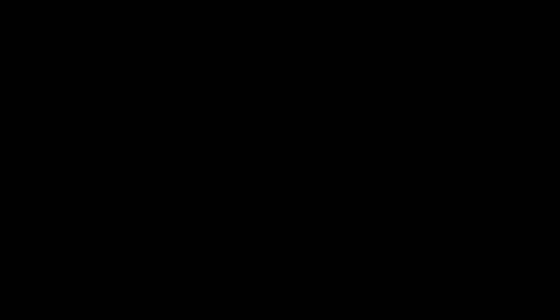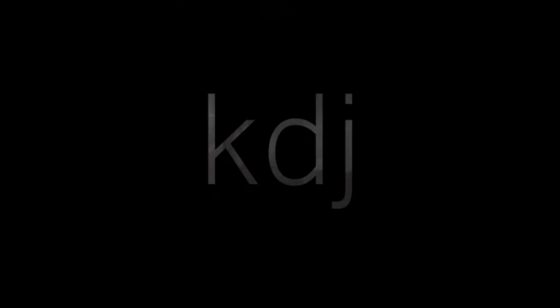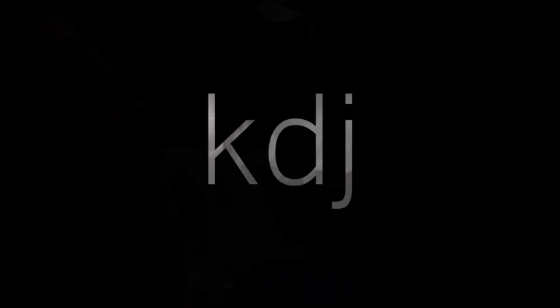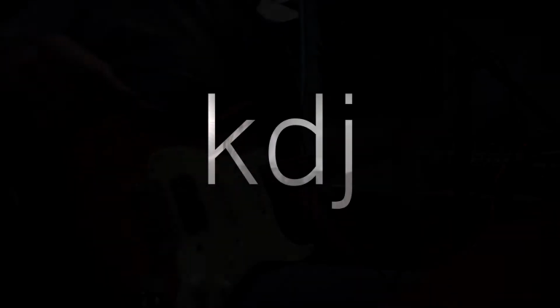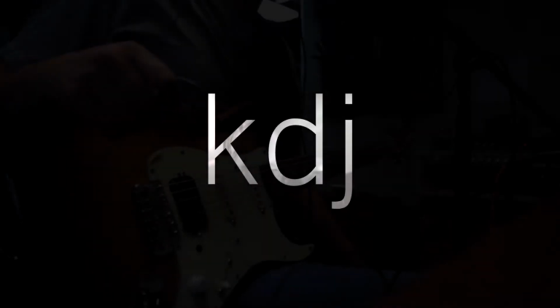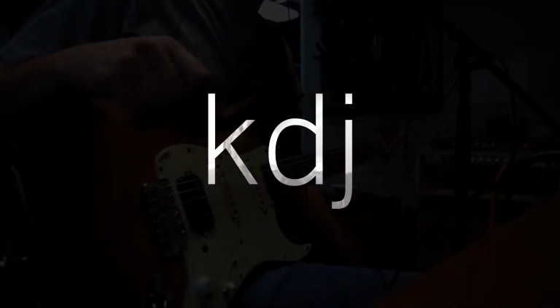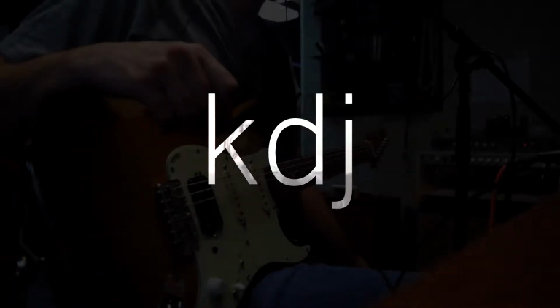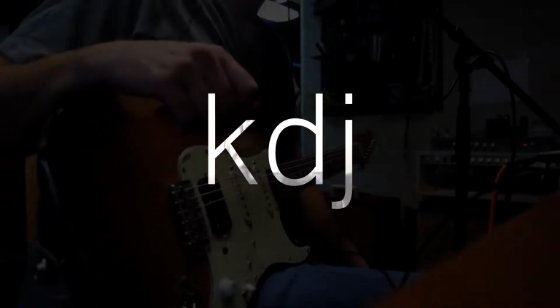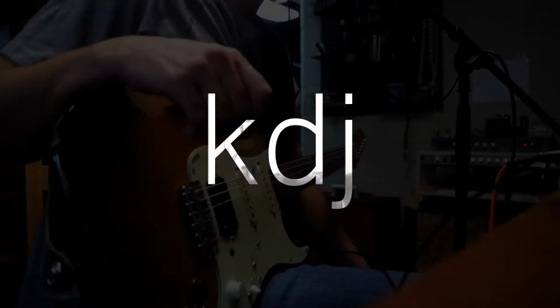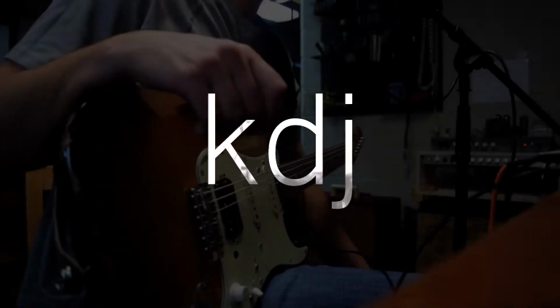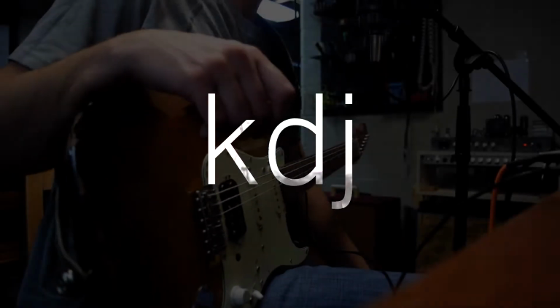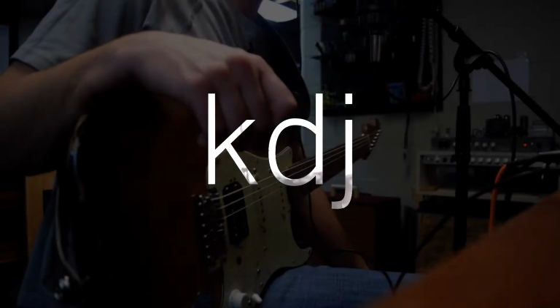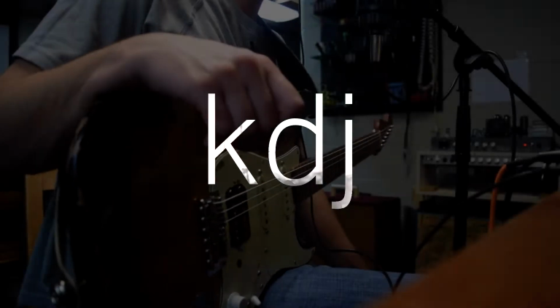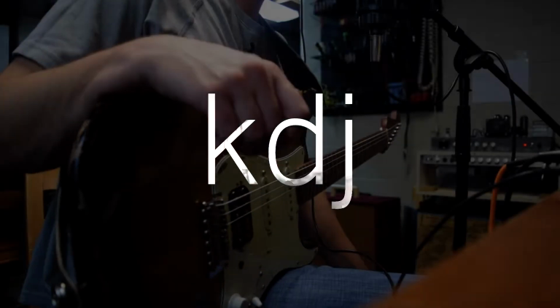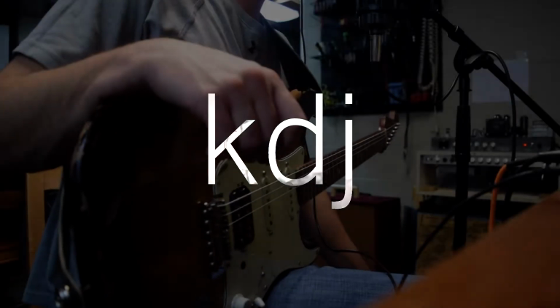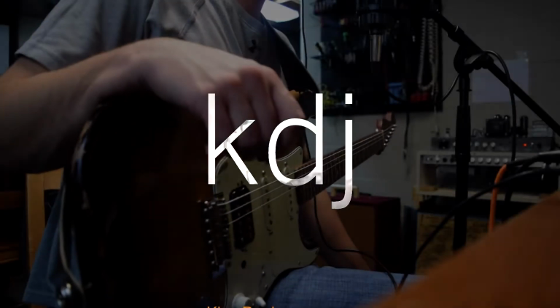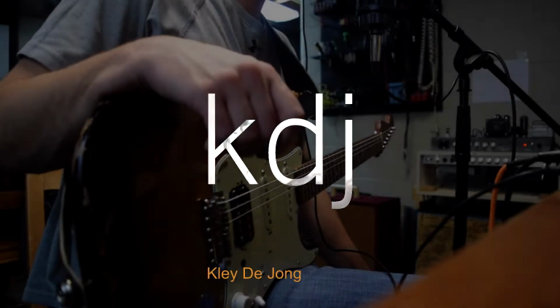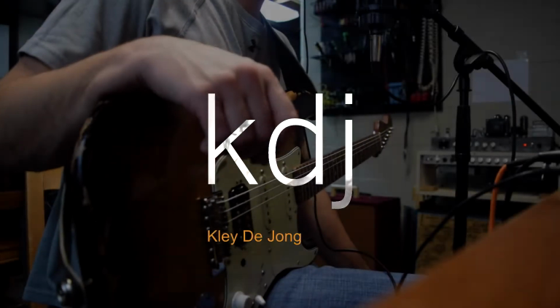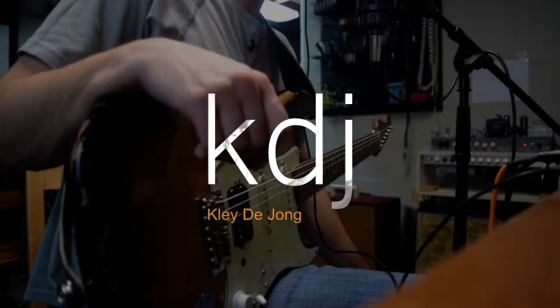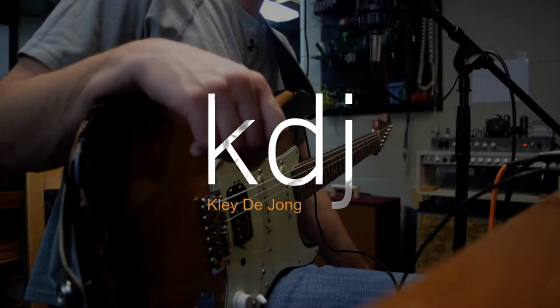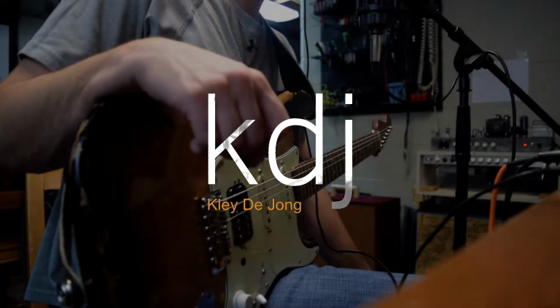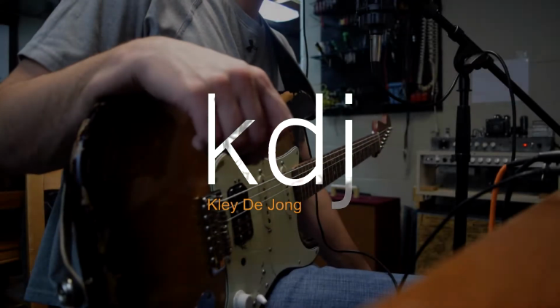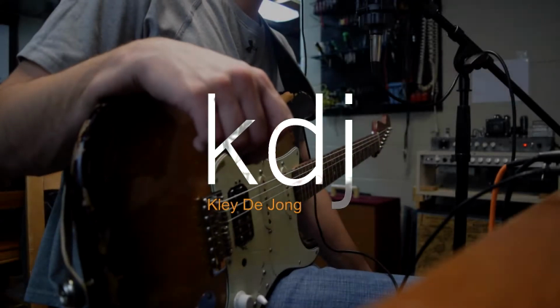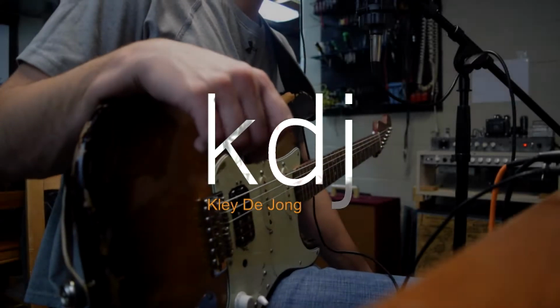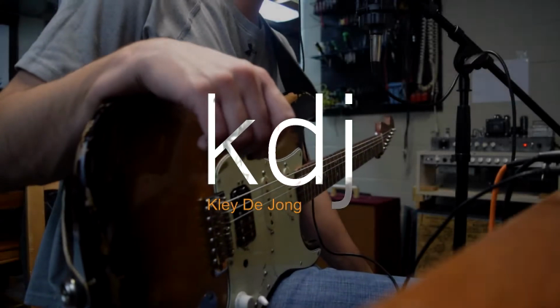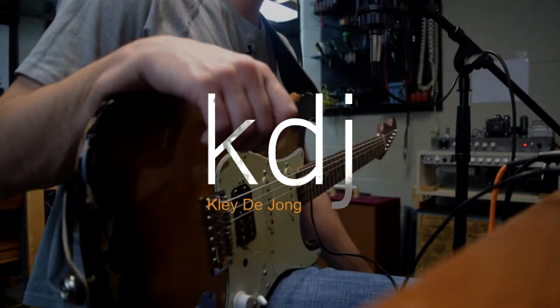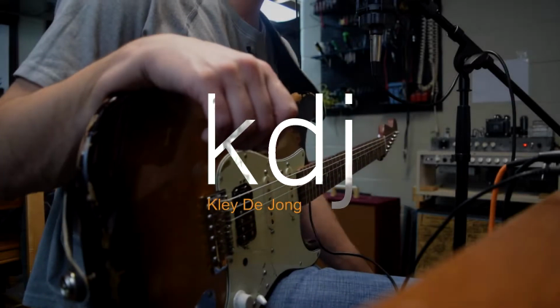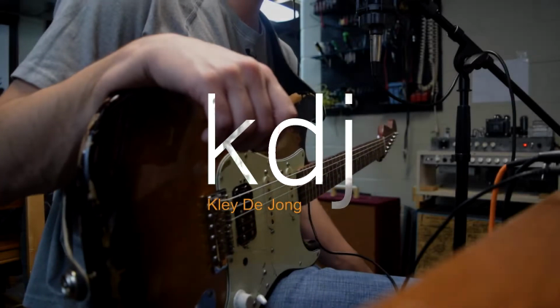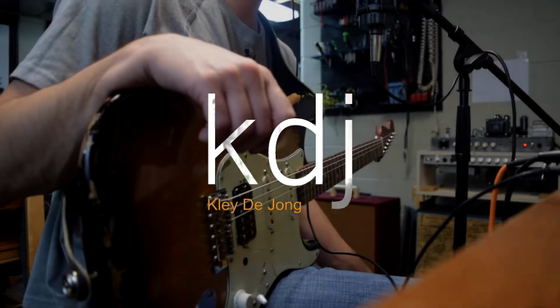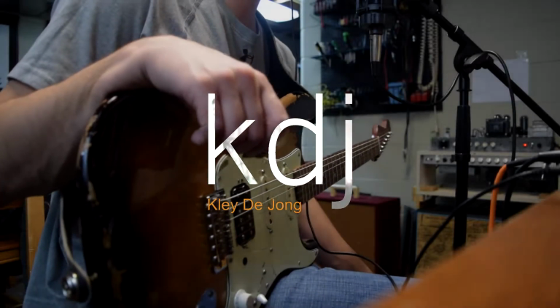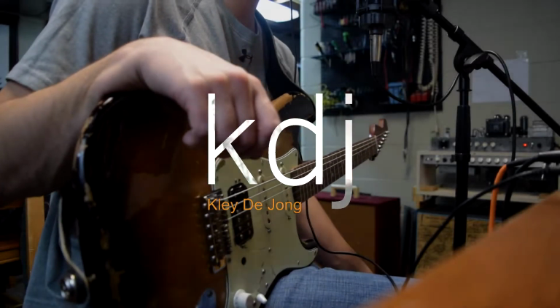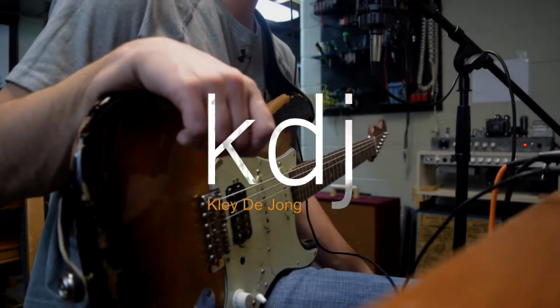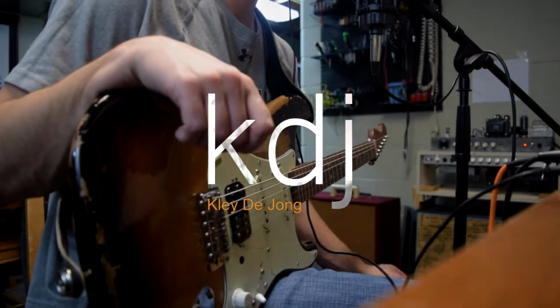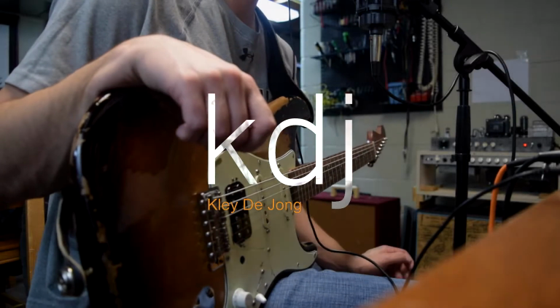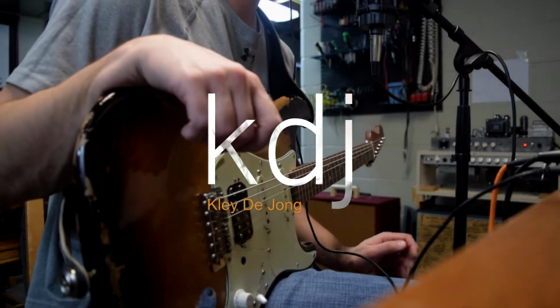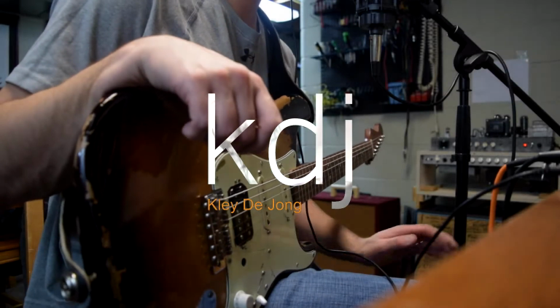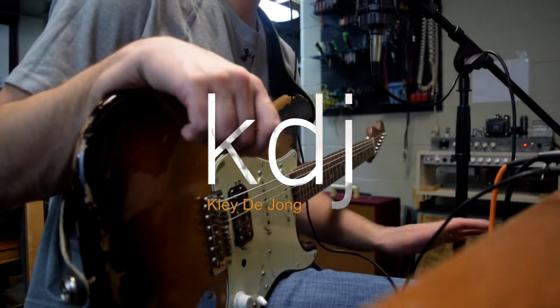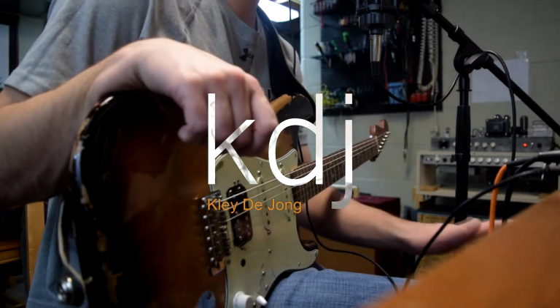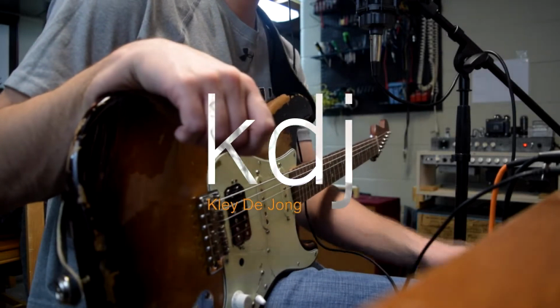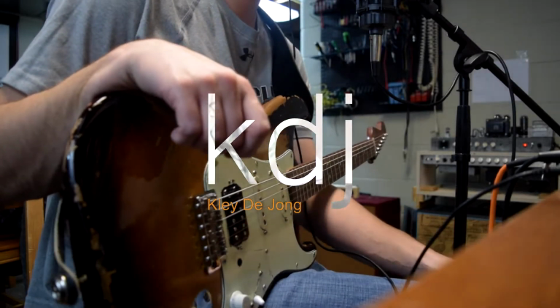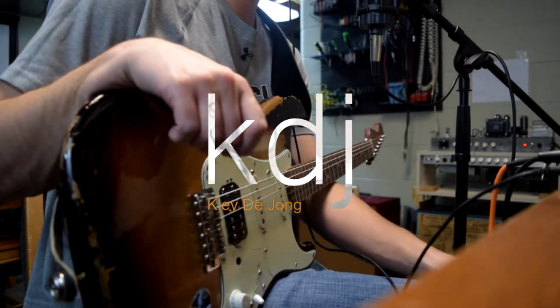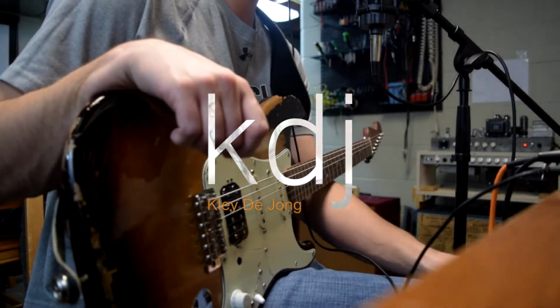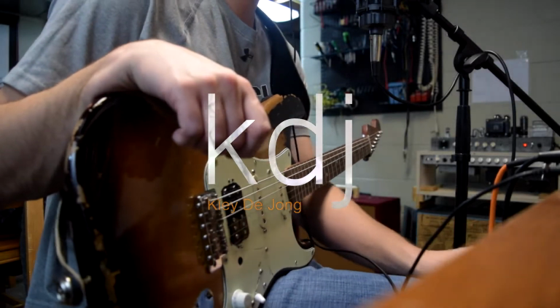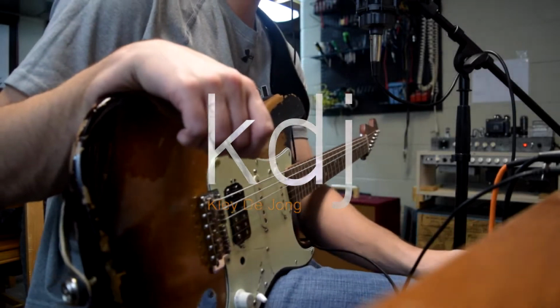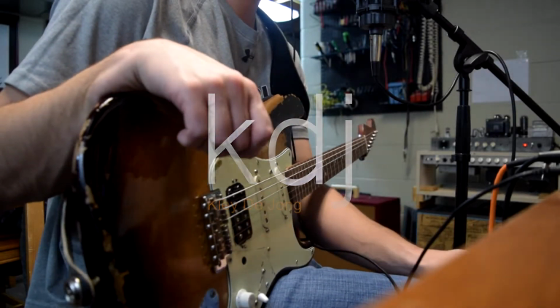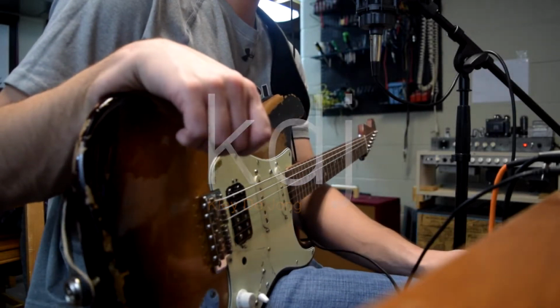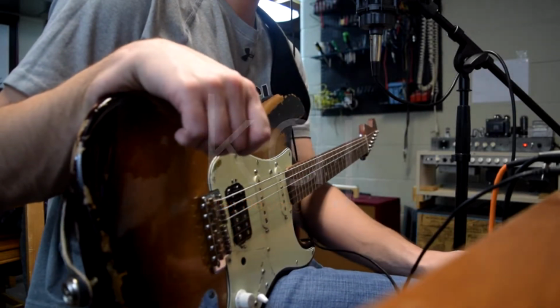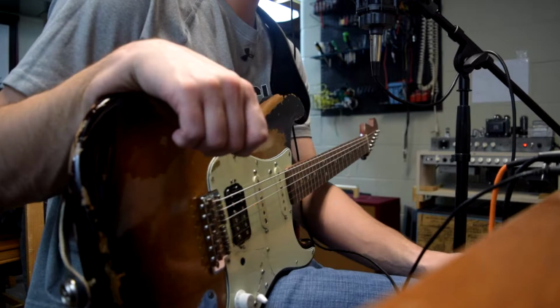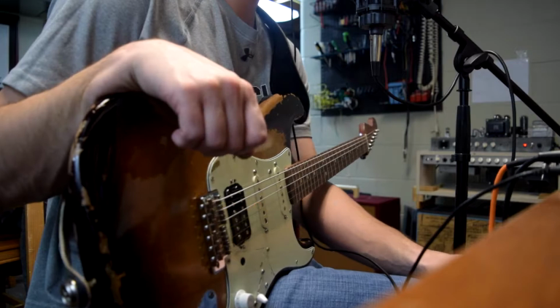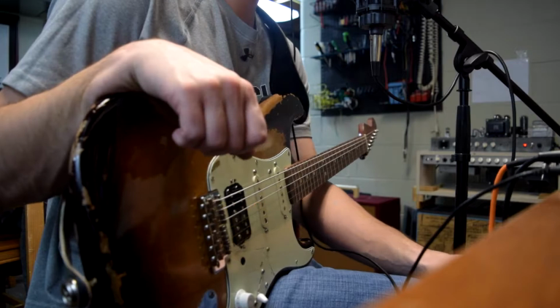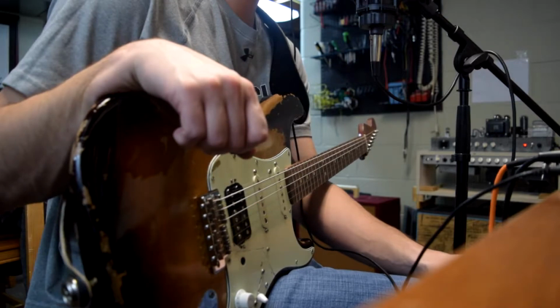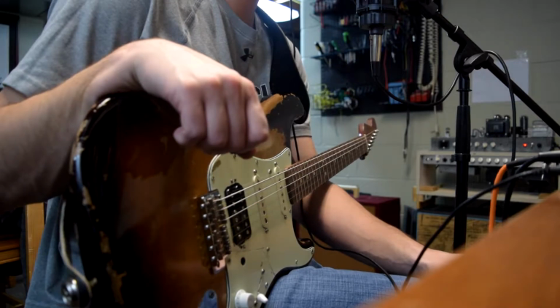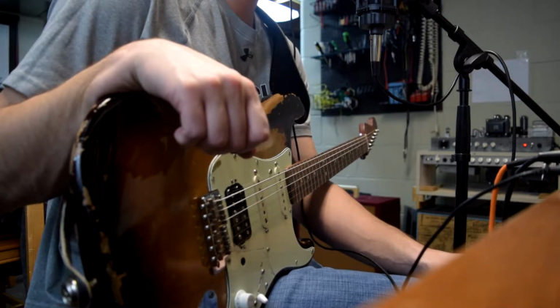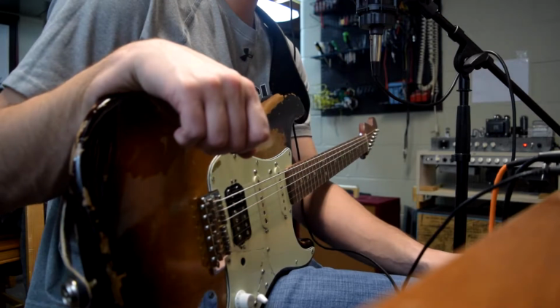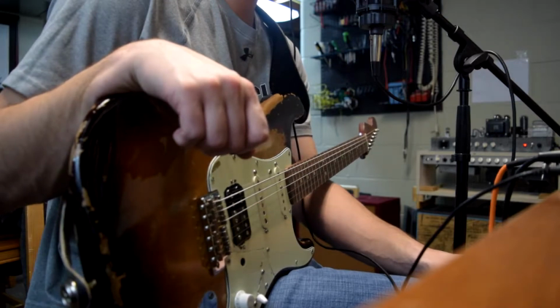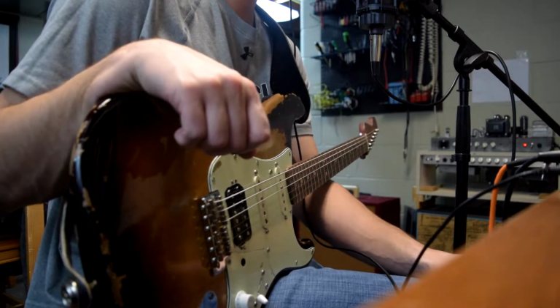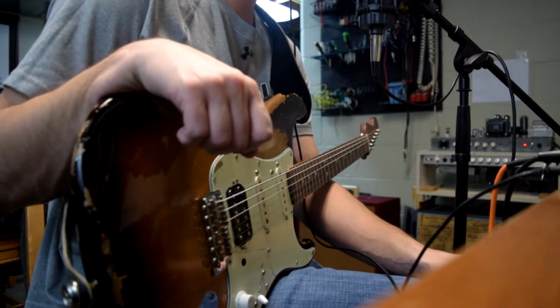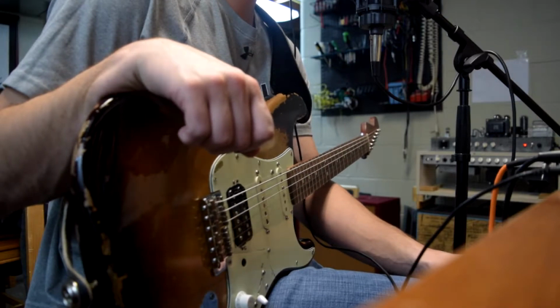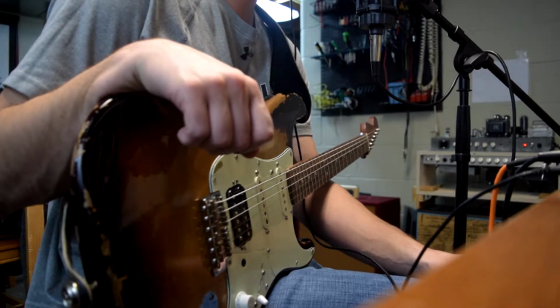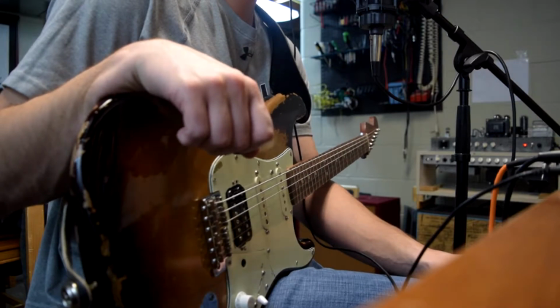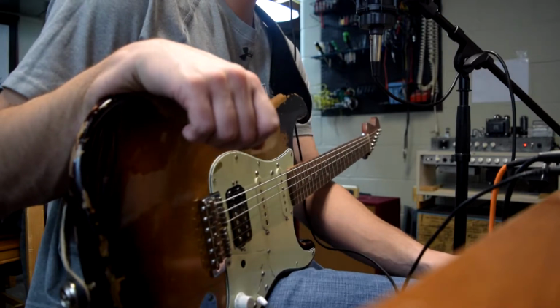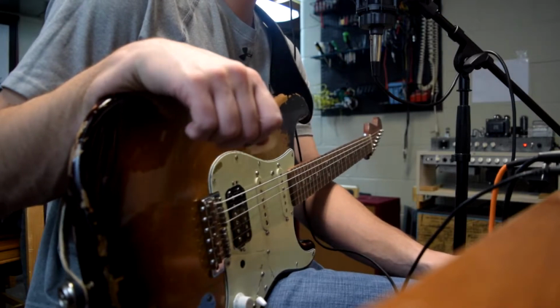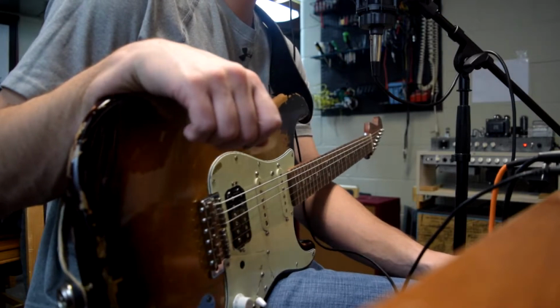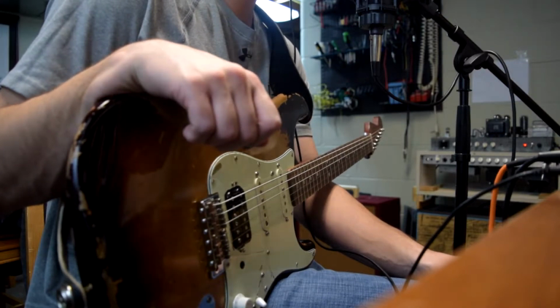Hey, it's Clay. Welcome to another continuation of my tone test. I've got the Bass Fuss lined up here, made some modifications.